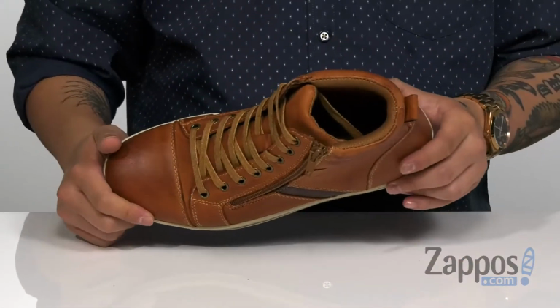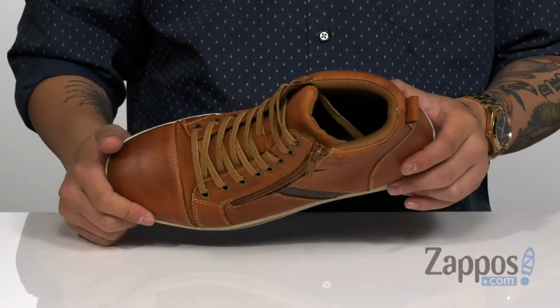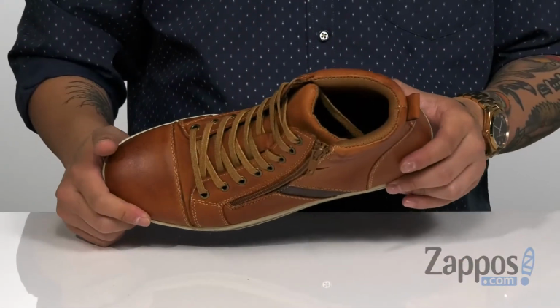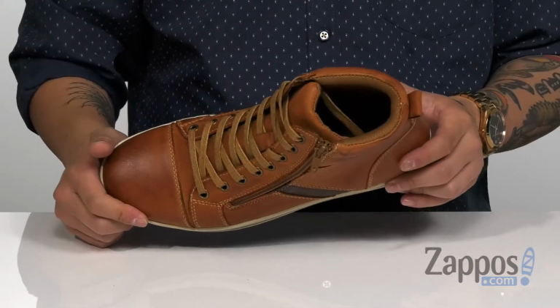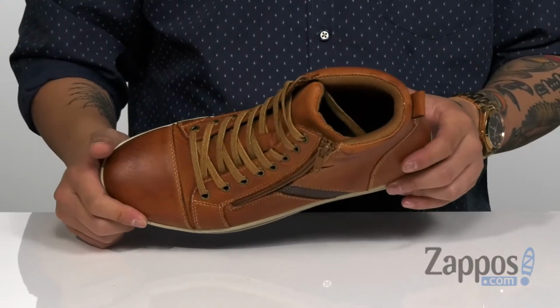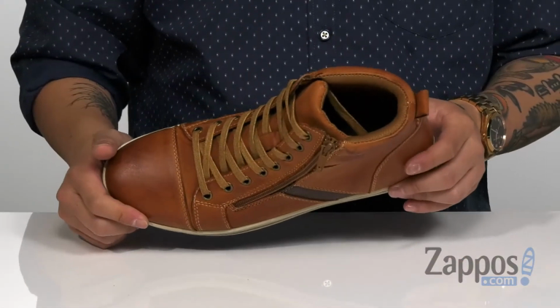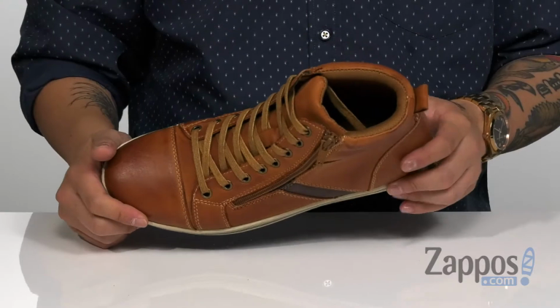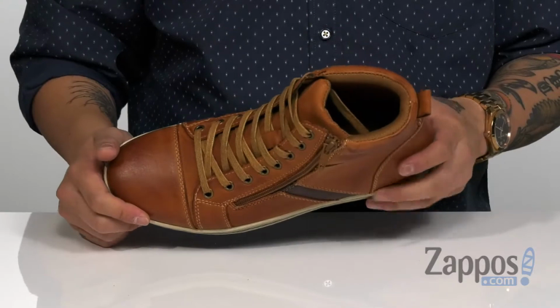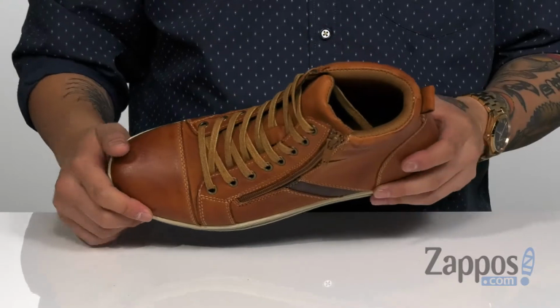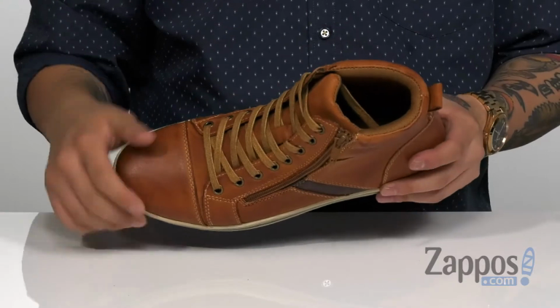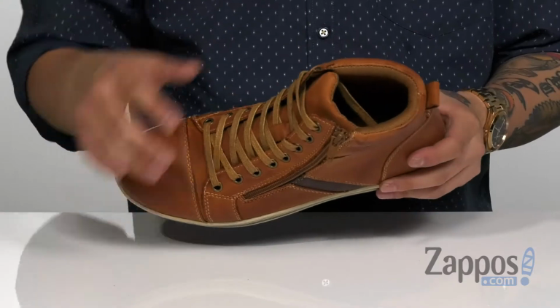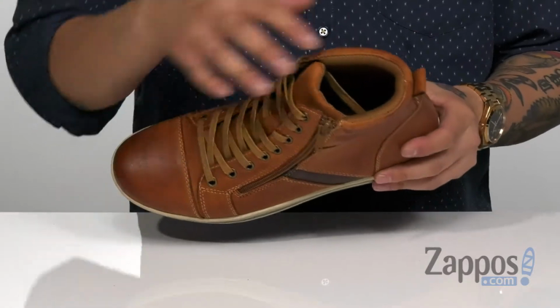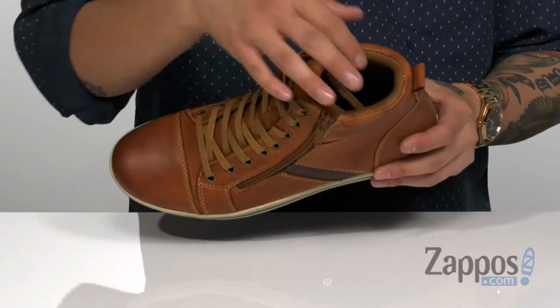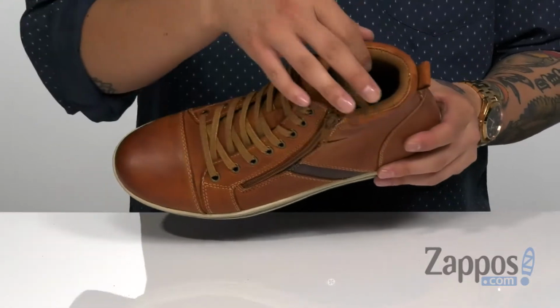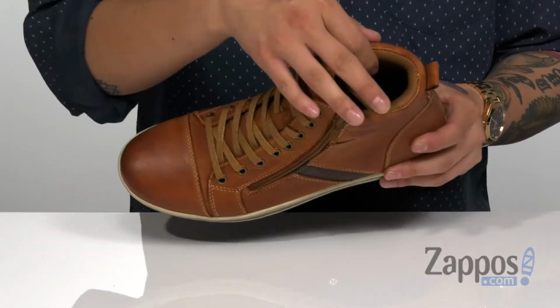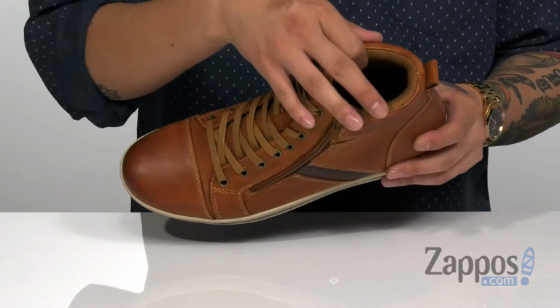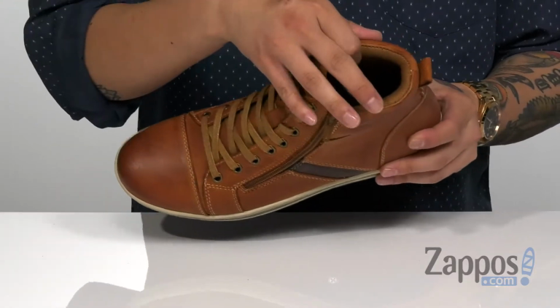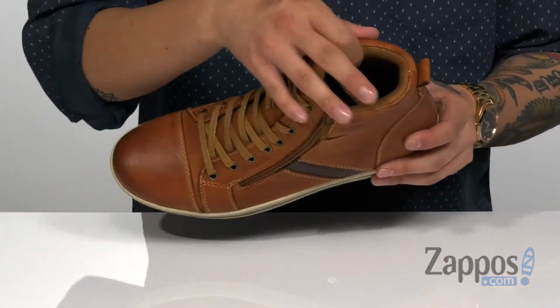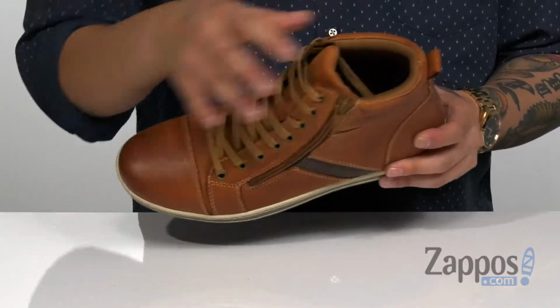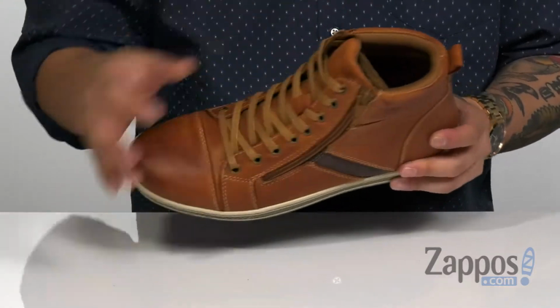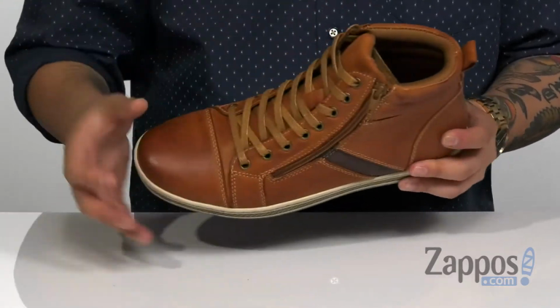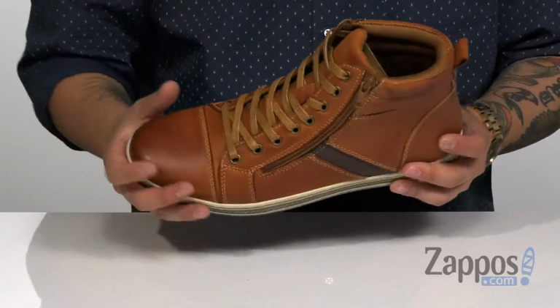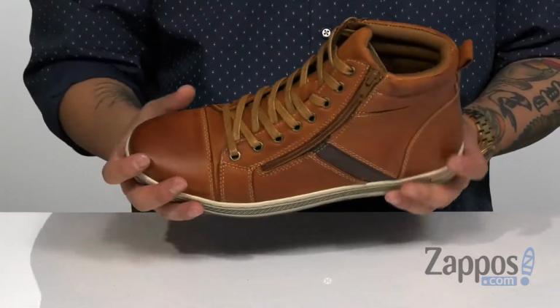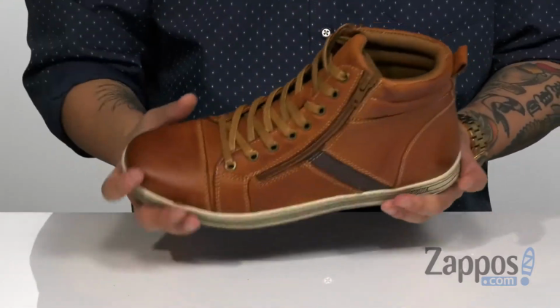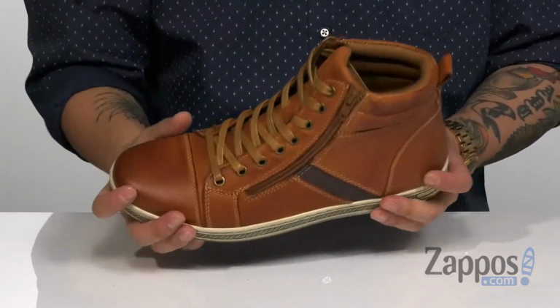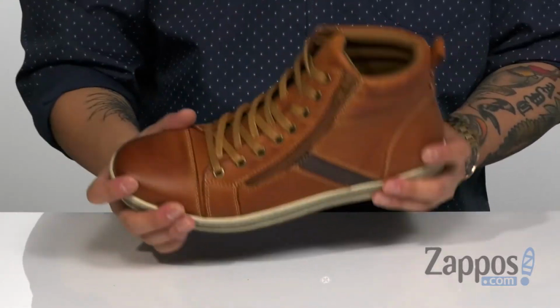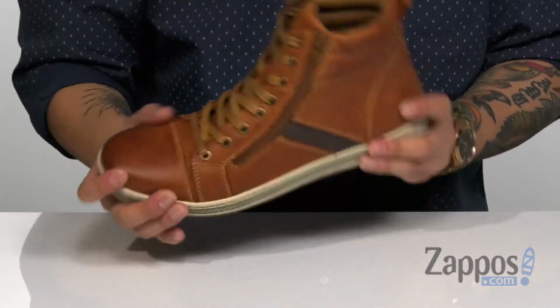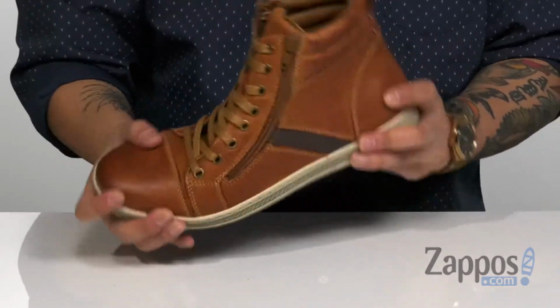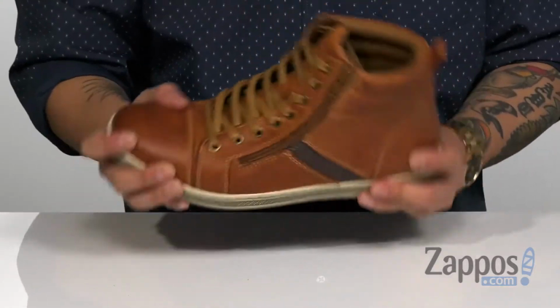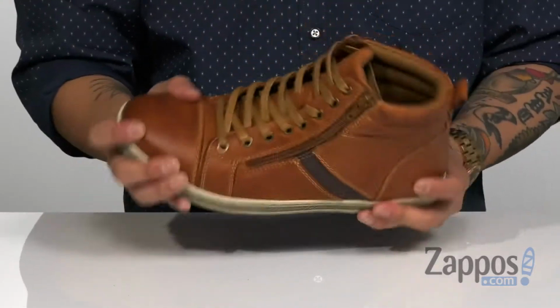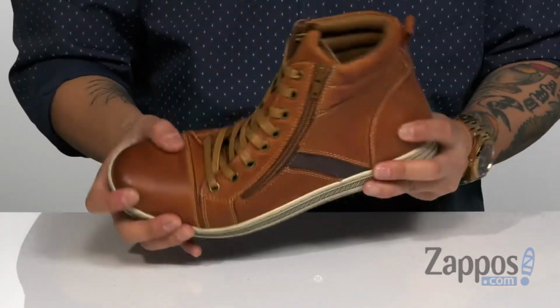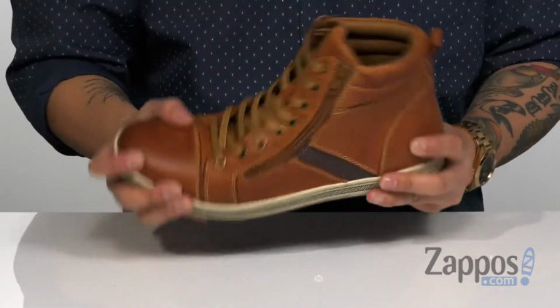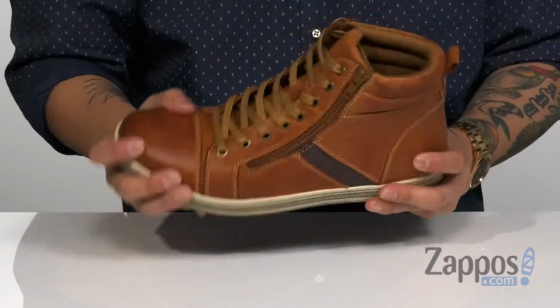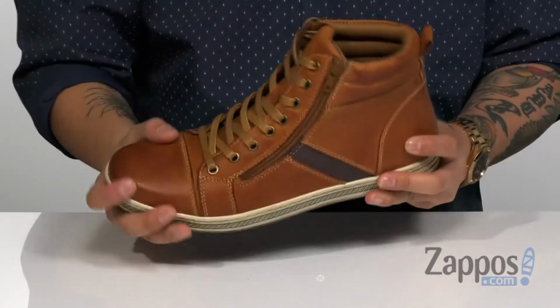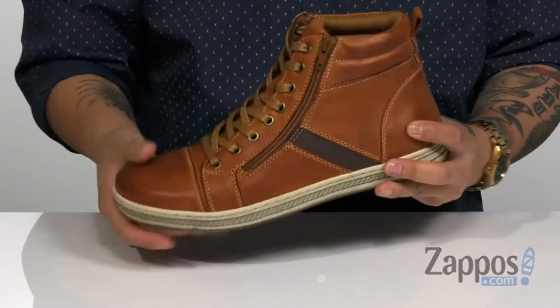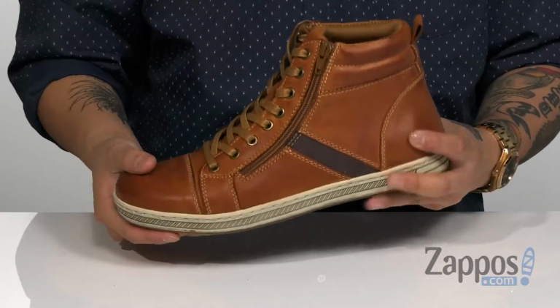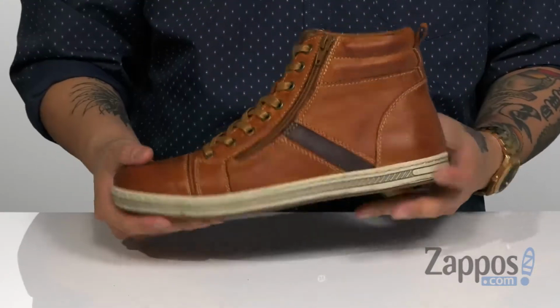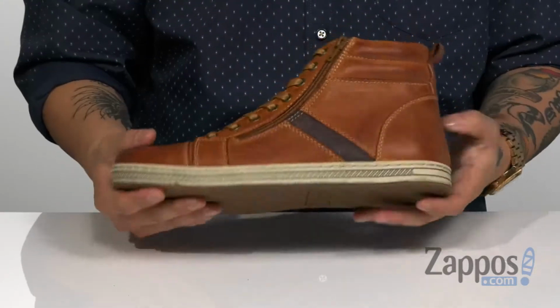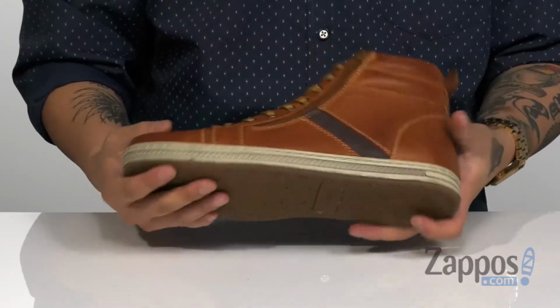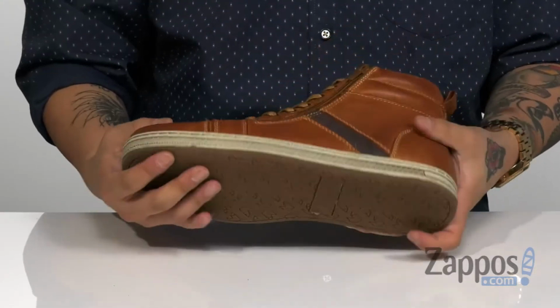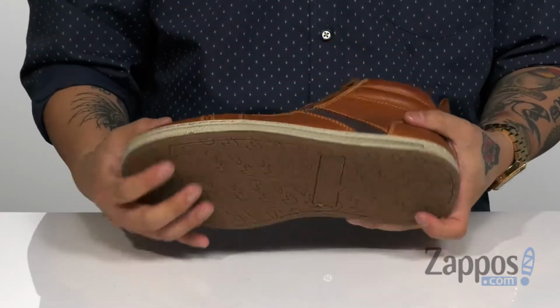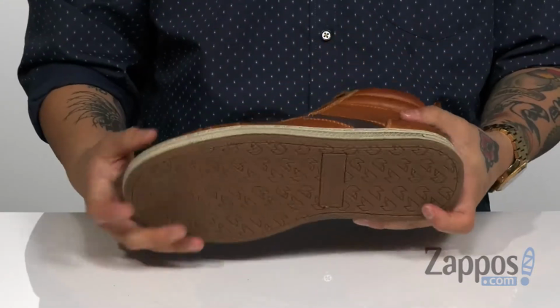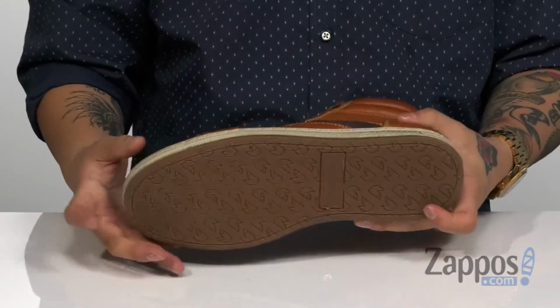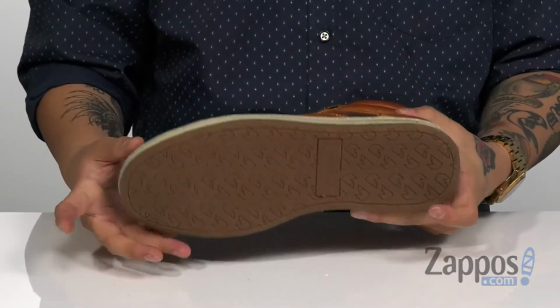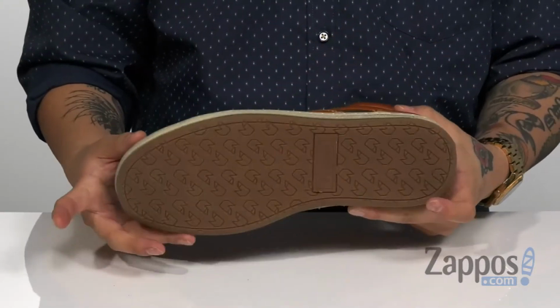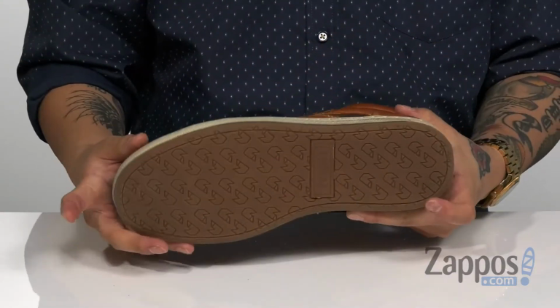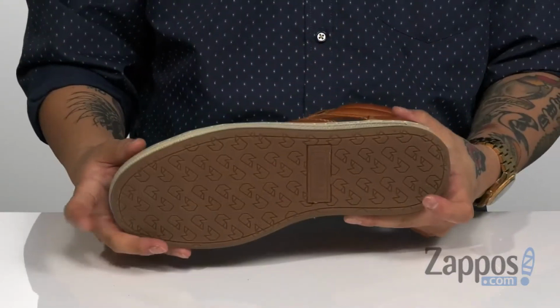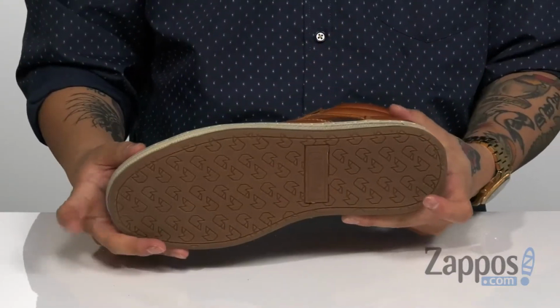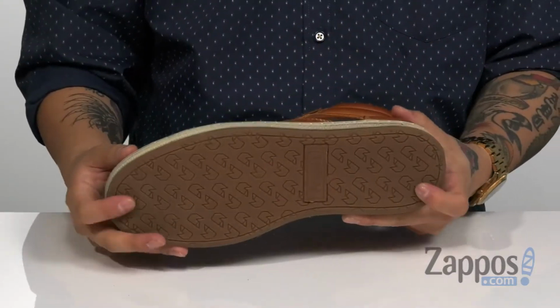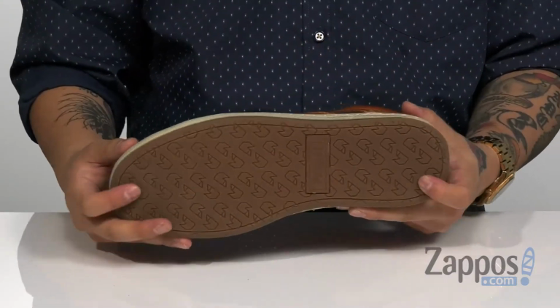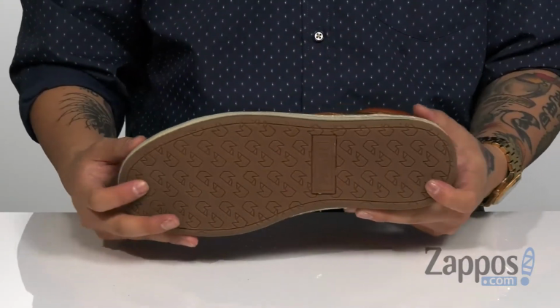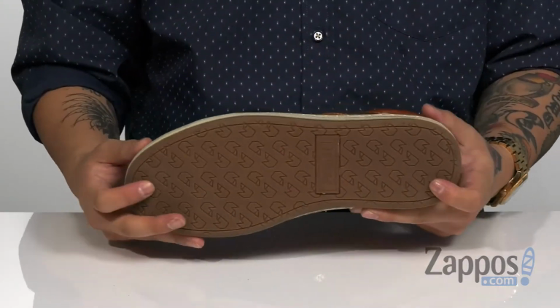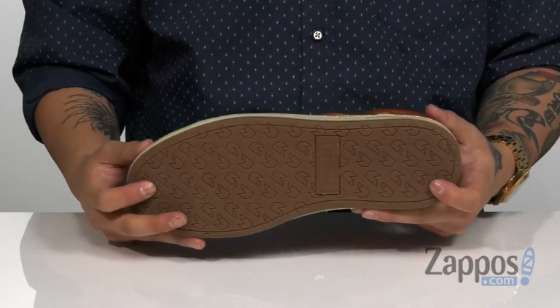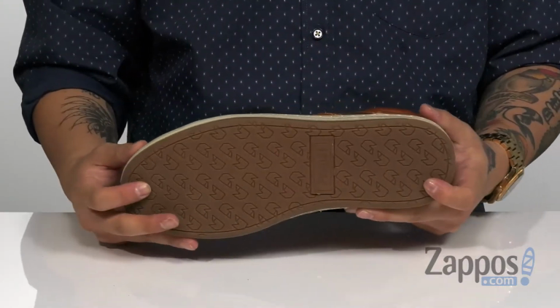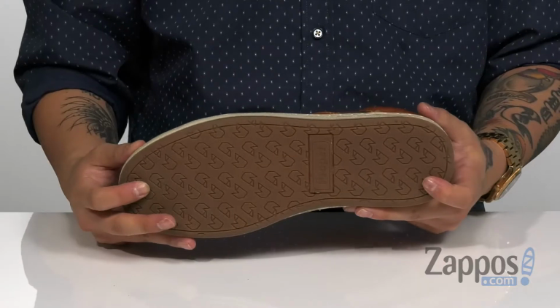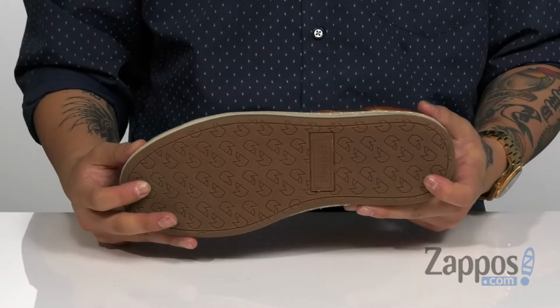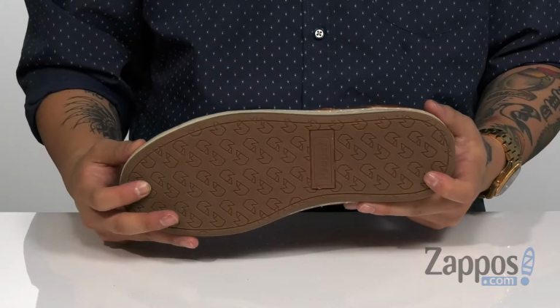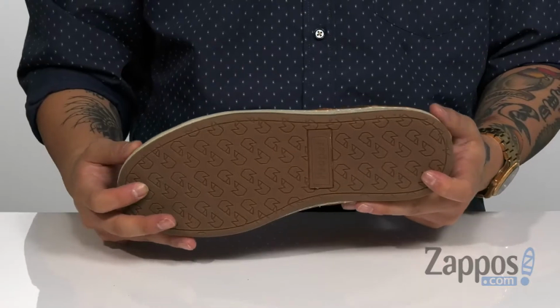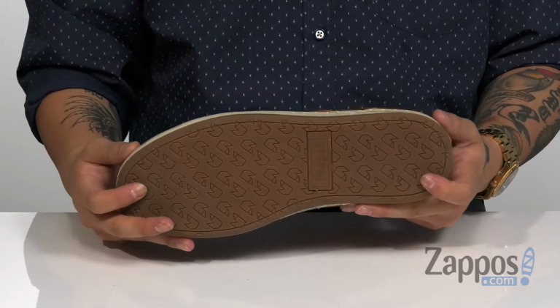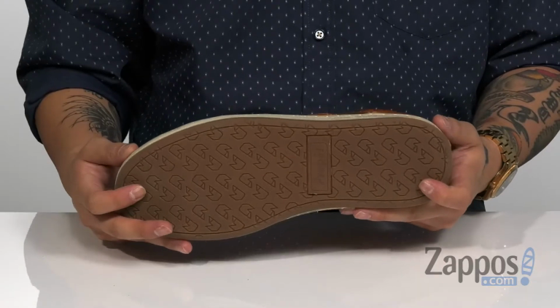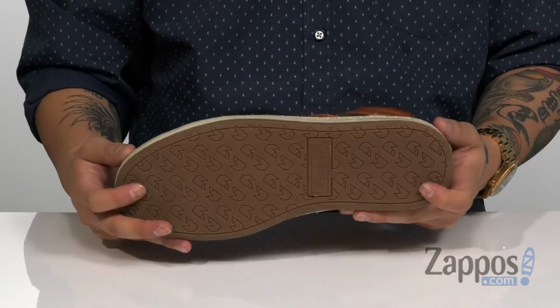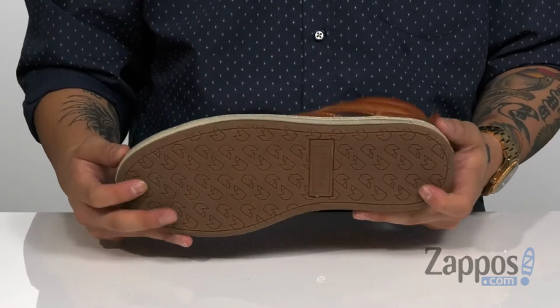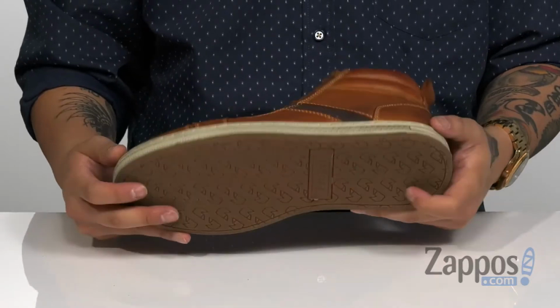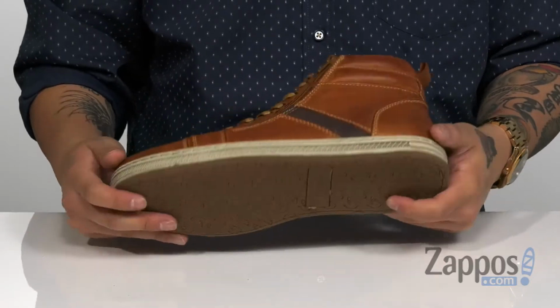You've got a cushioned footbed to help absorb shock with soft mesh lining, a flexible design on the midsole, and it's all on top of a durable rubber outsole to keep you stable.